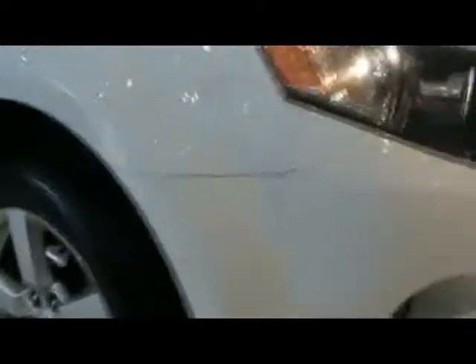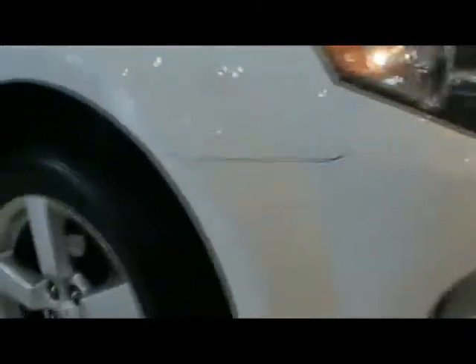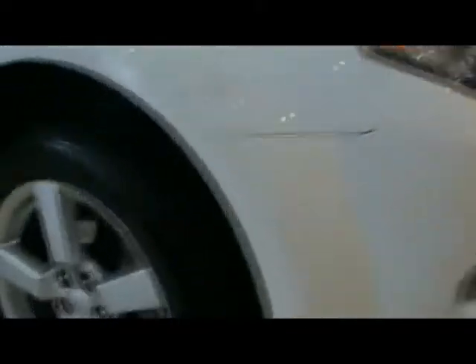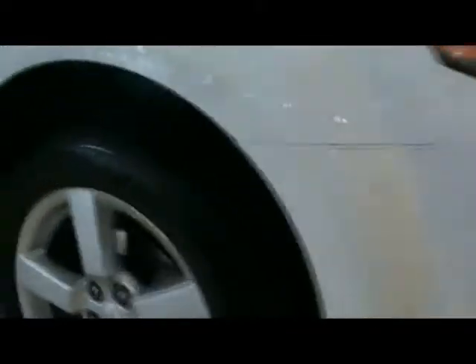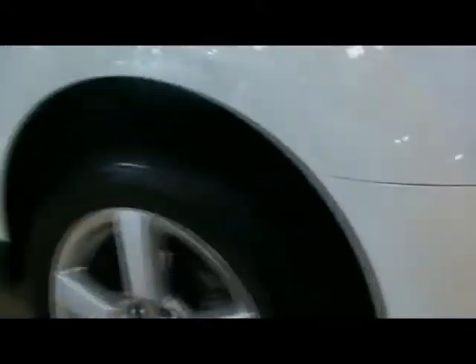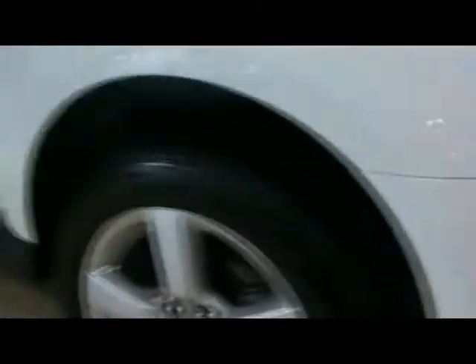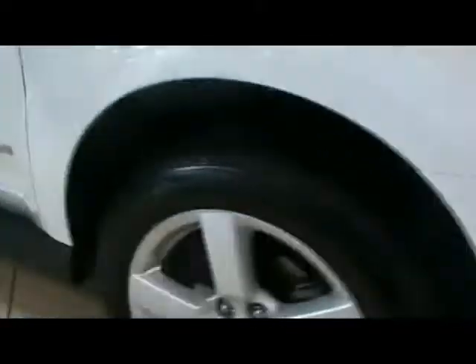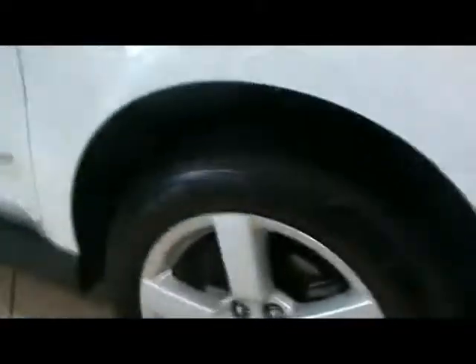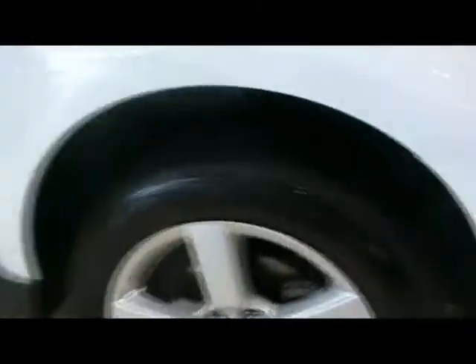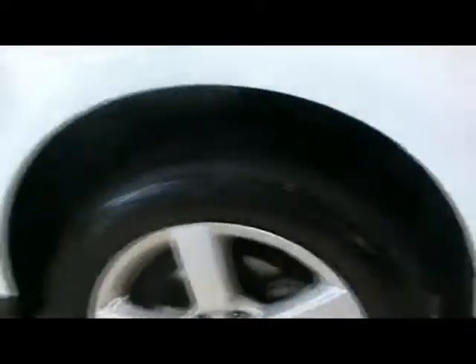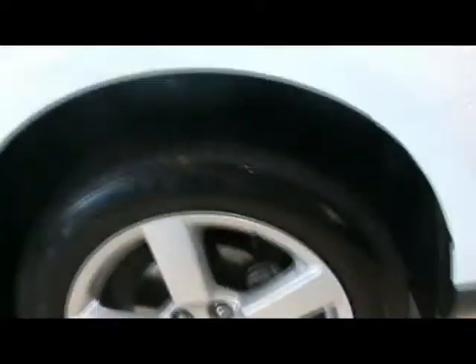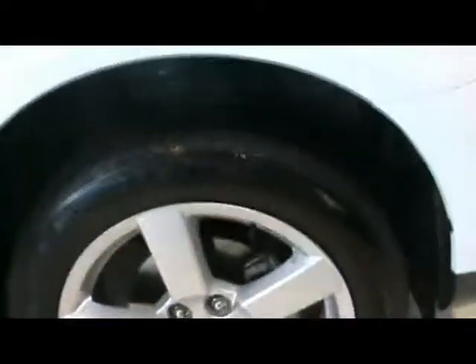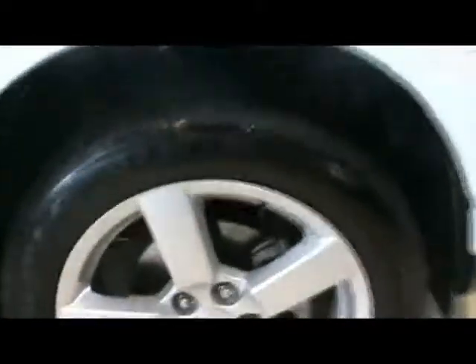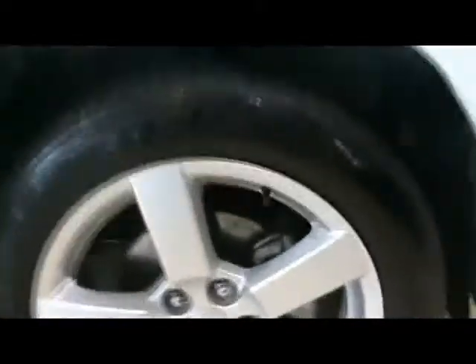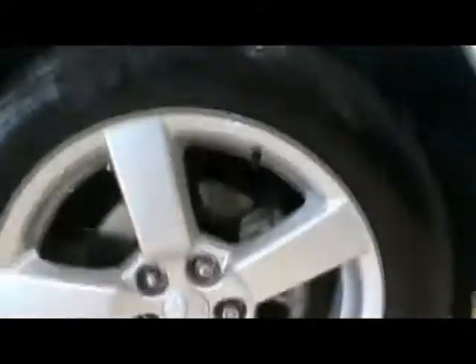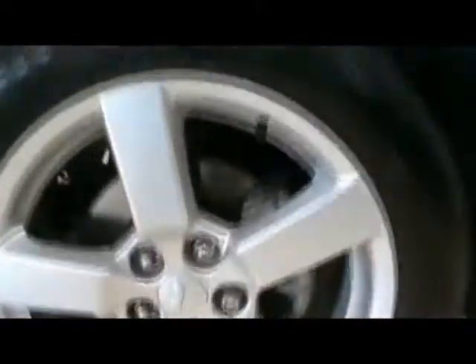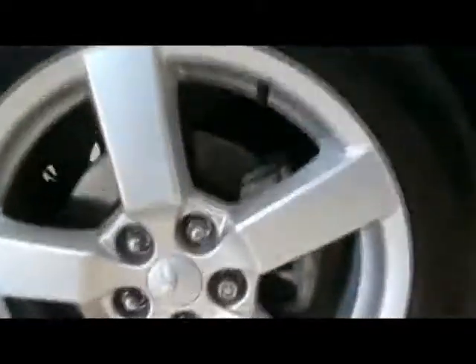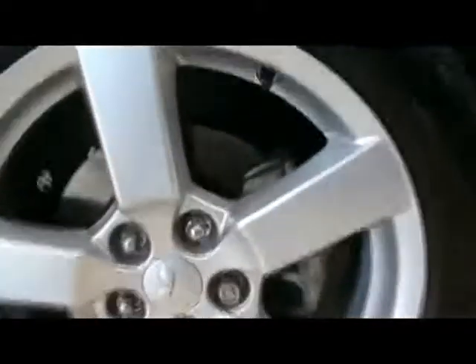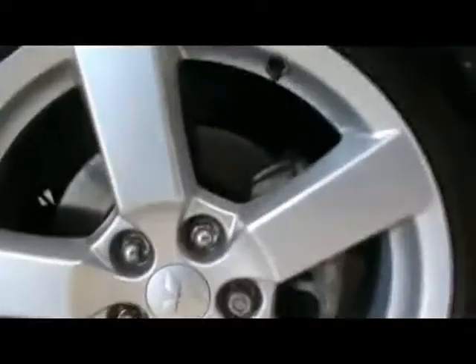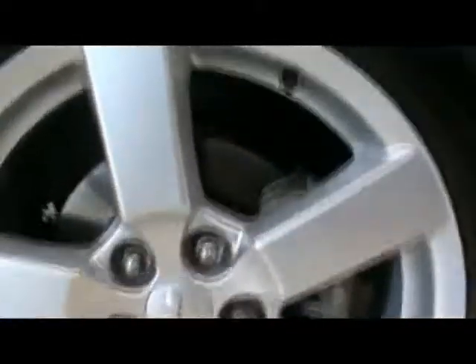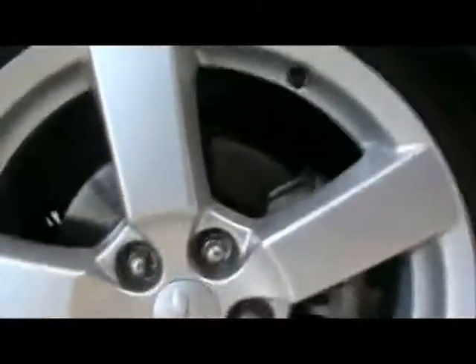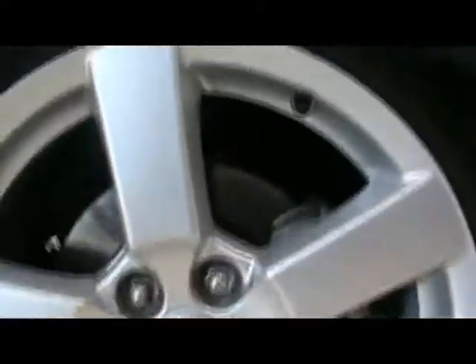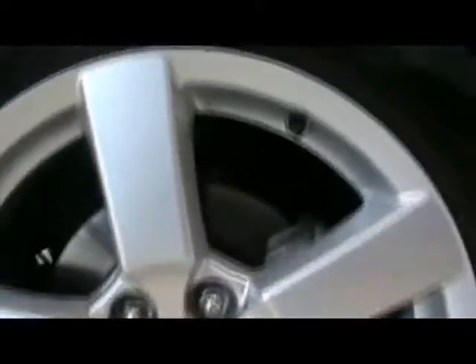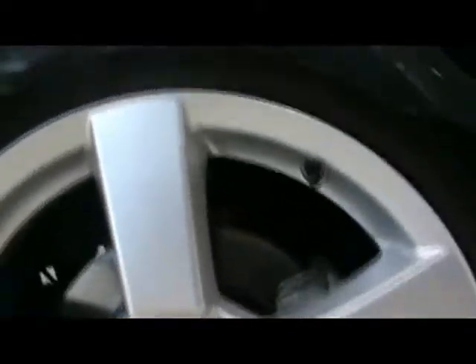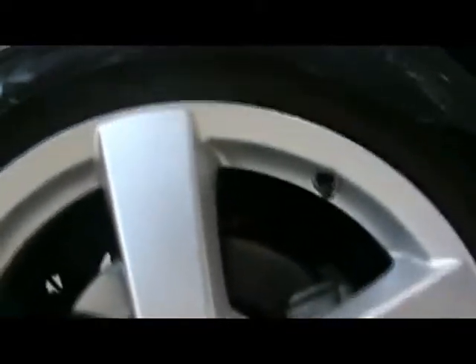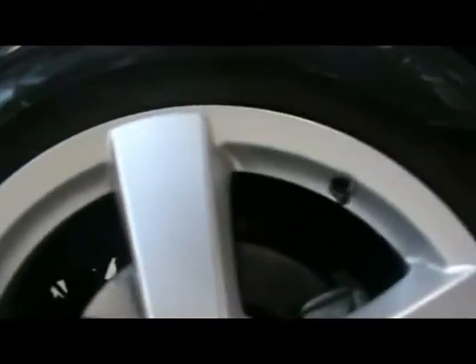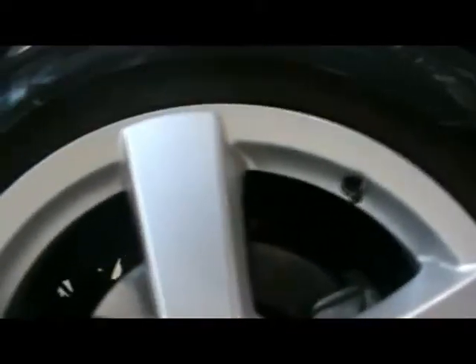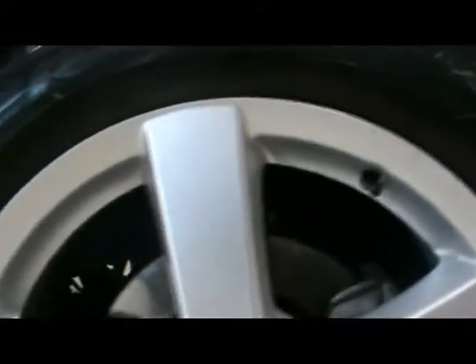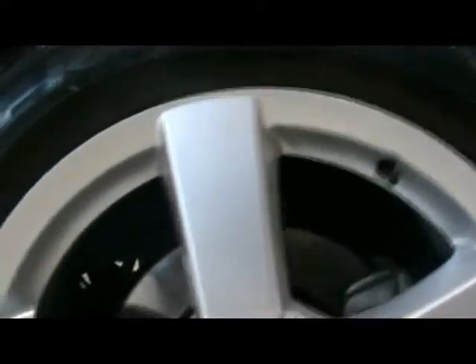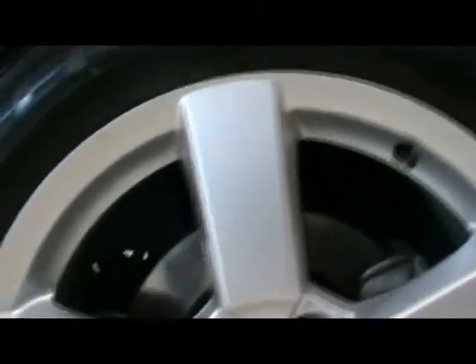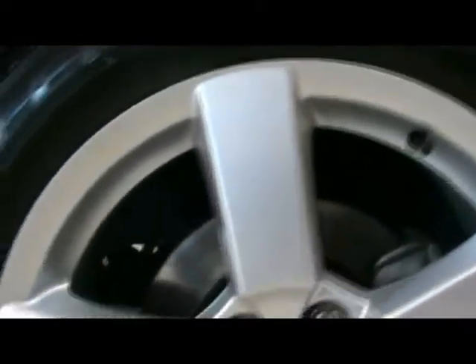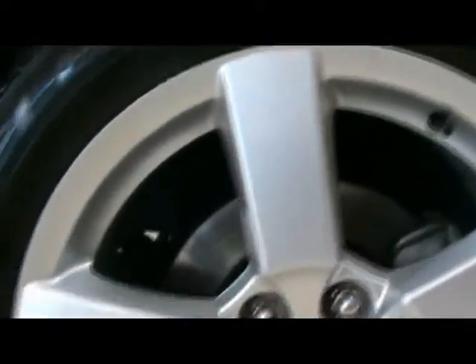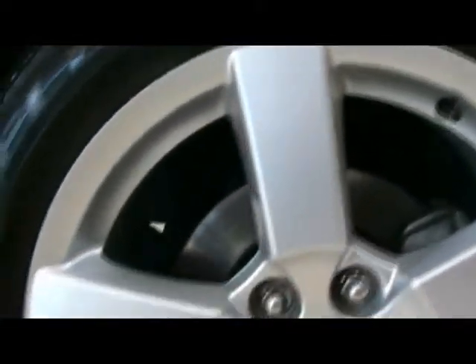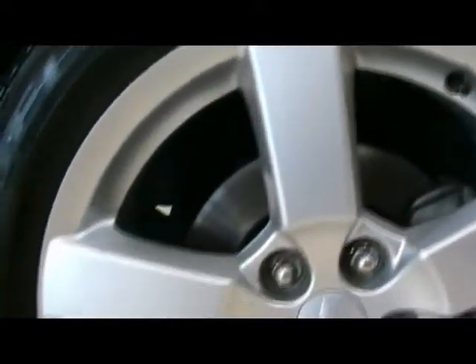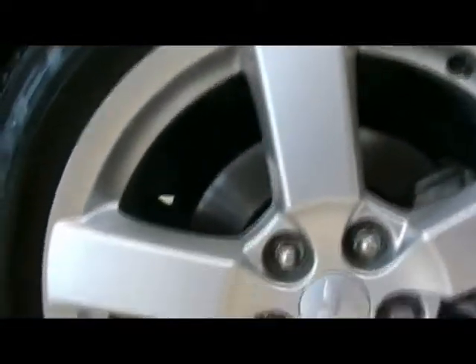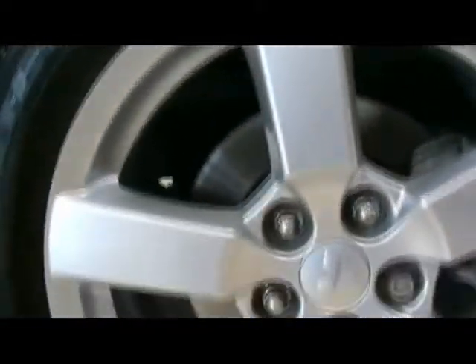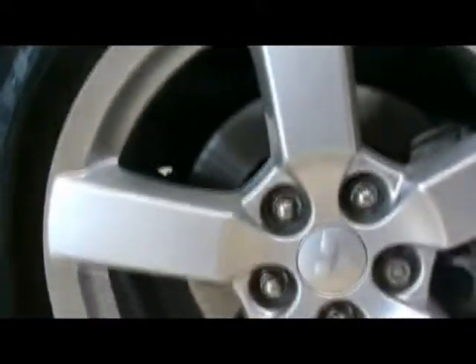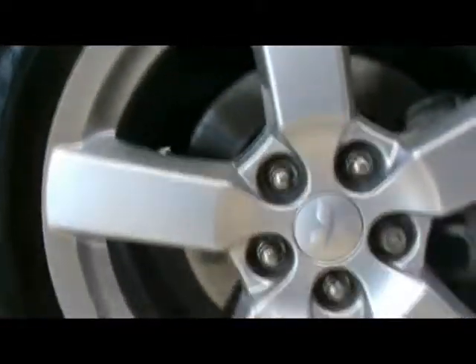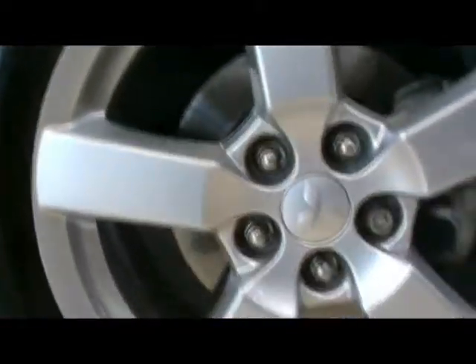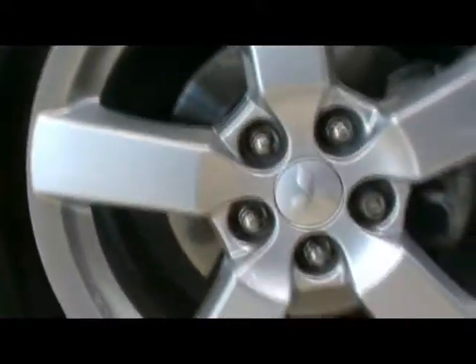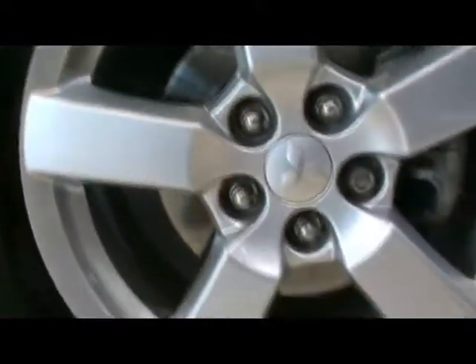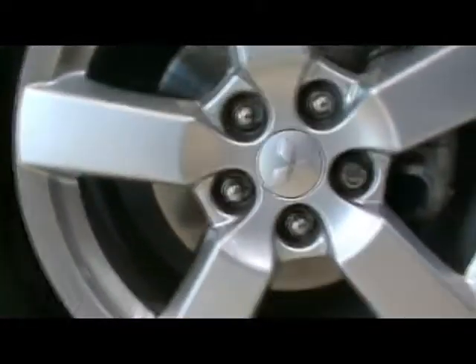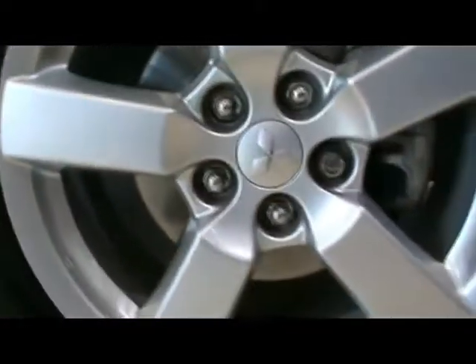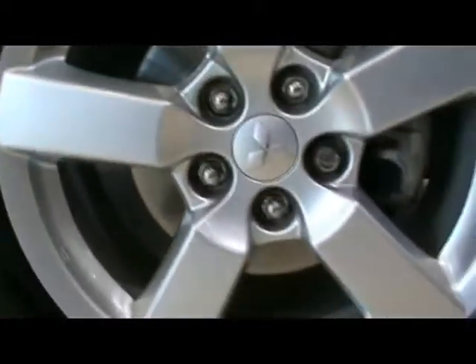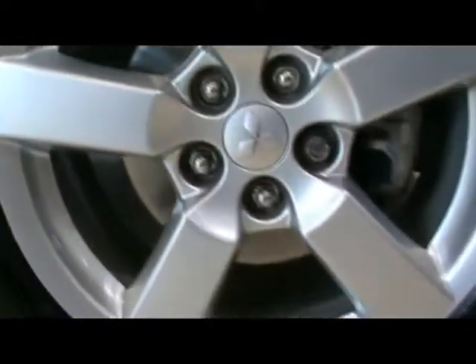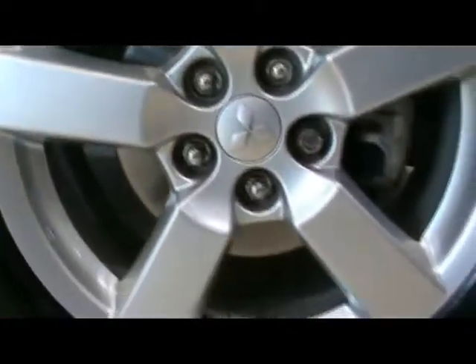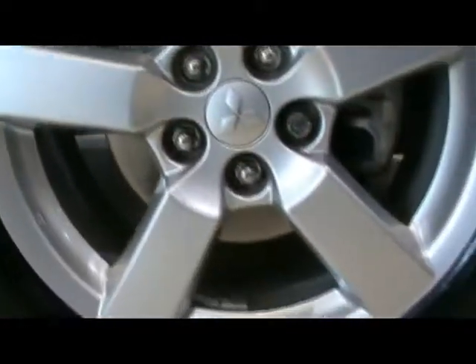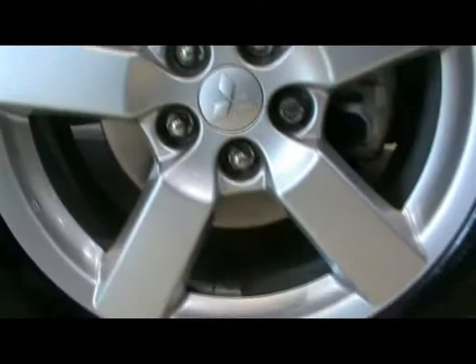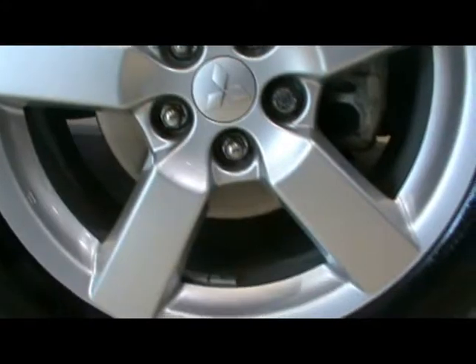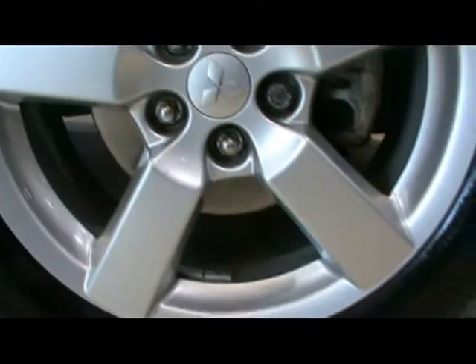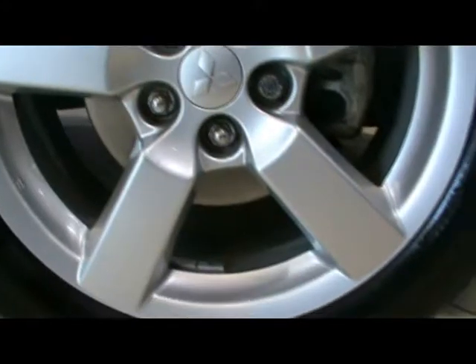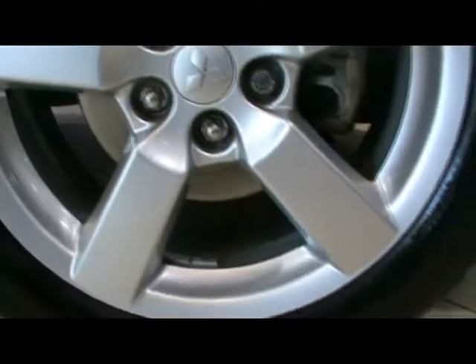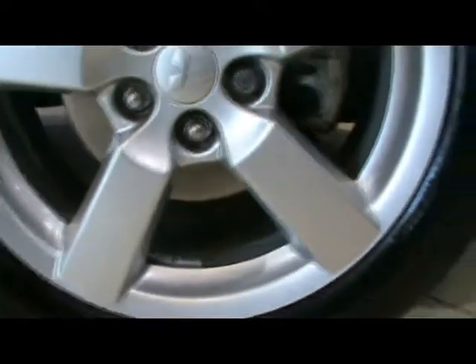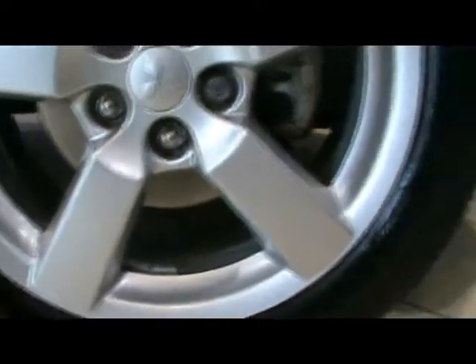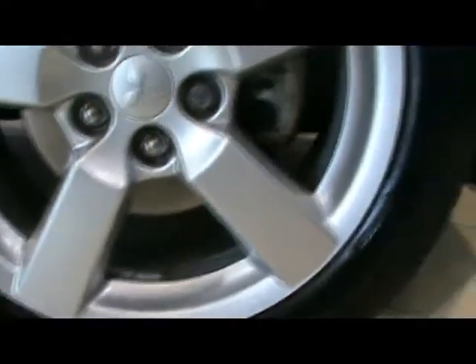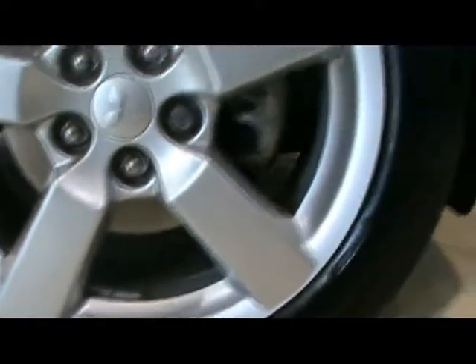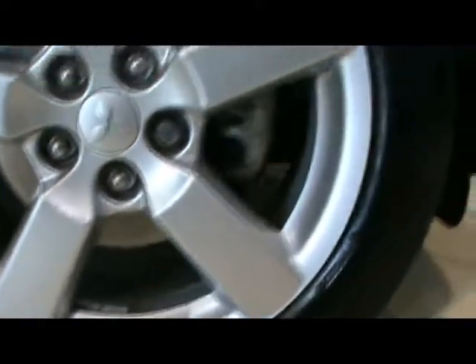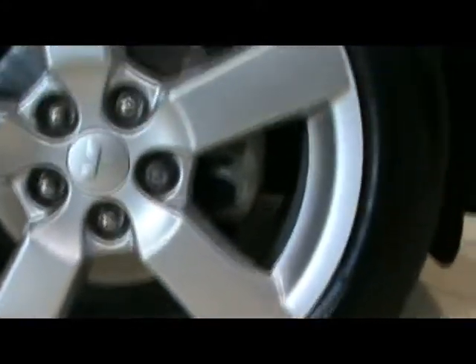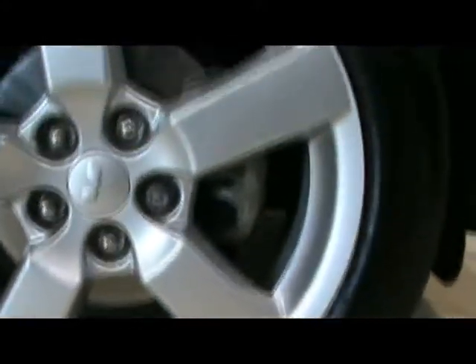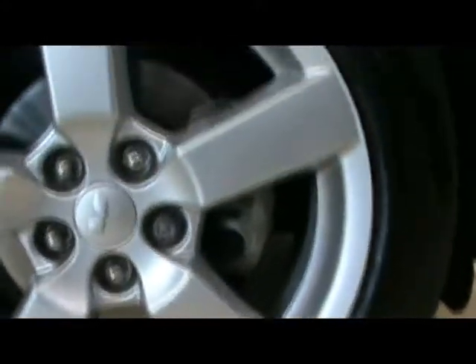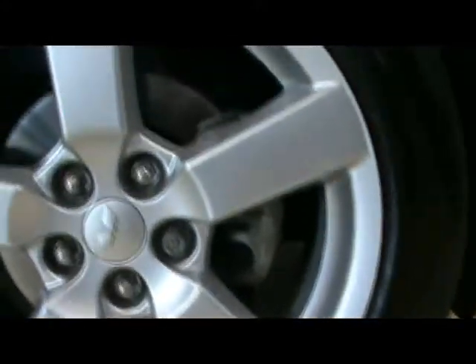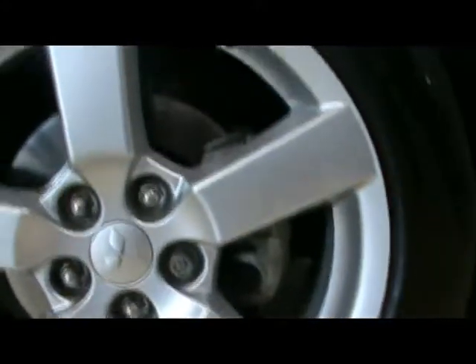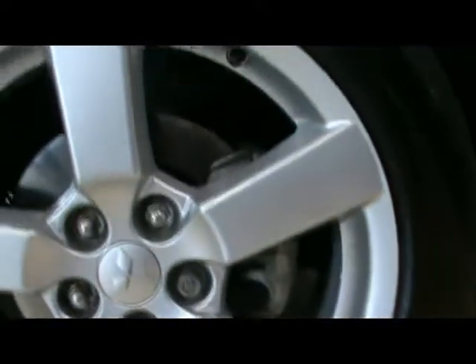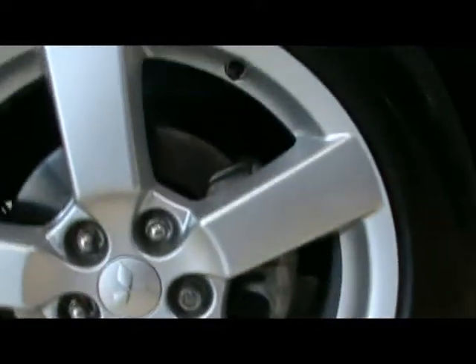Take a look at one of the alloy wheels — it's an 18 inch, and that's one of them up close.